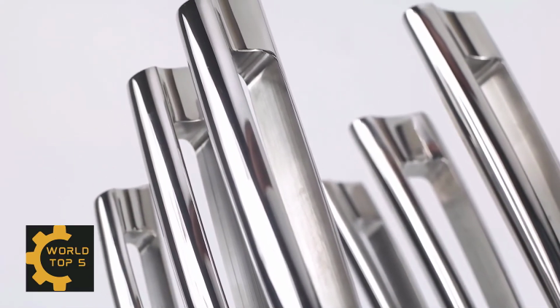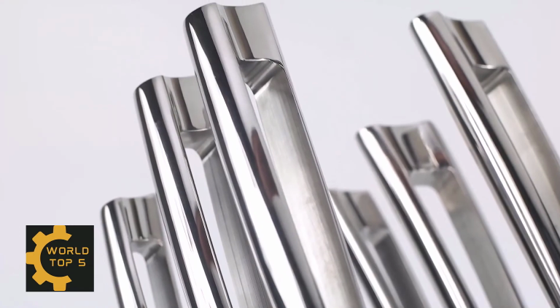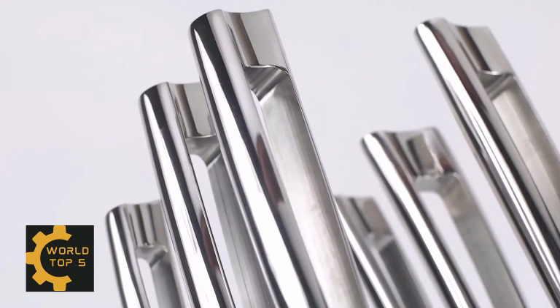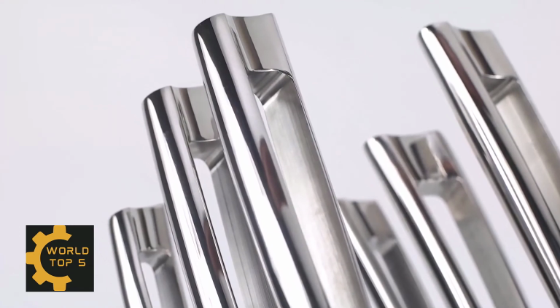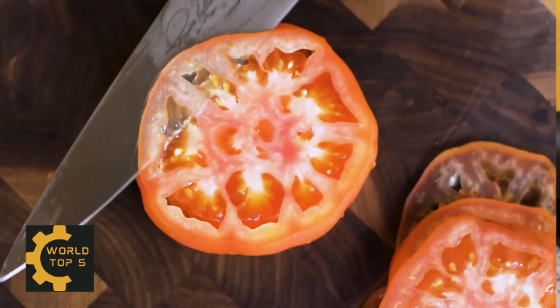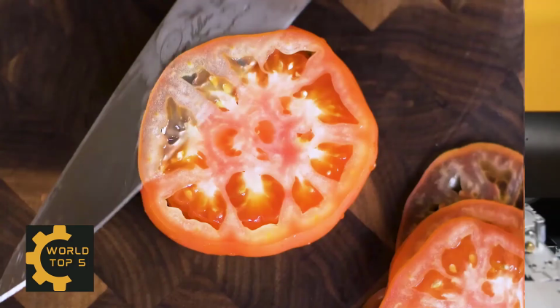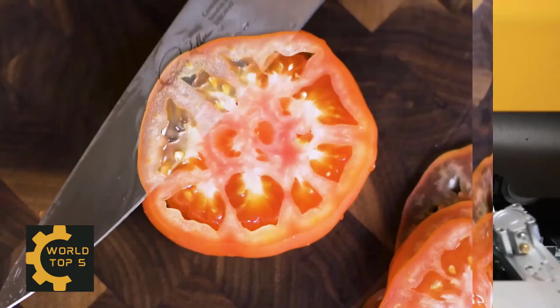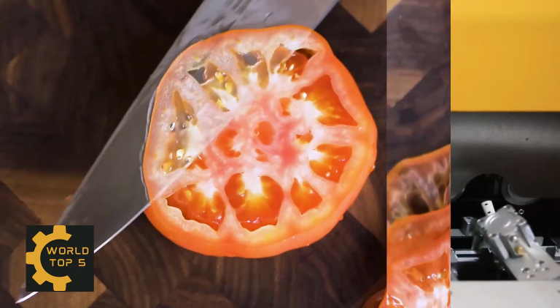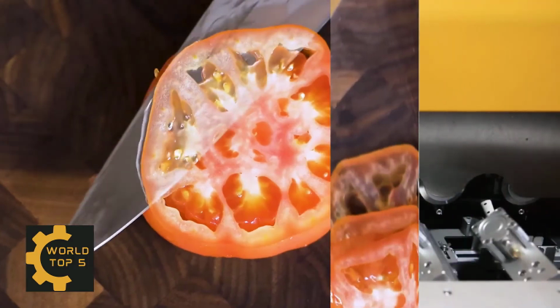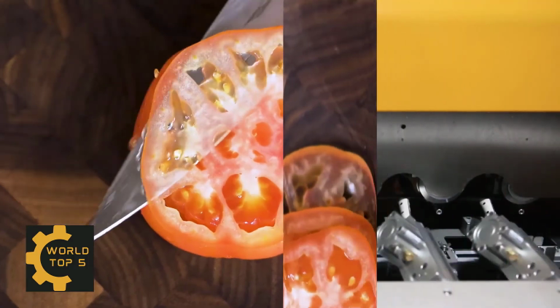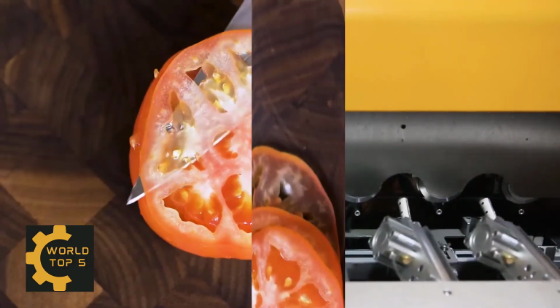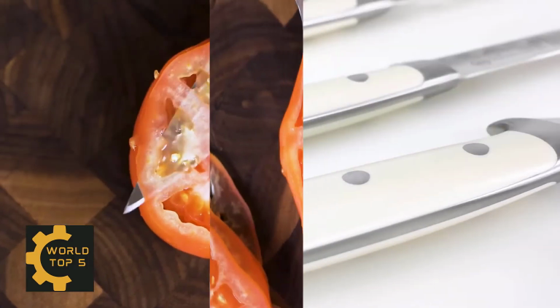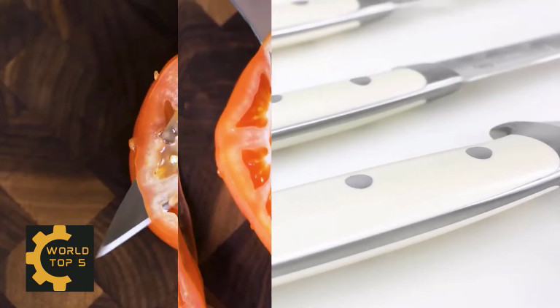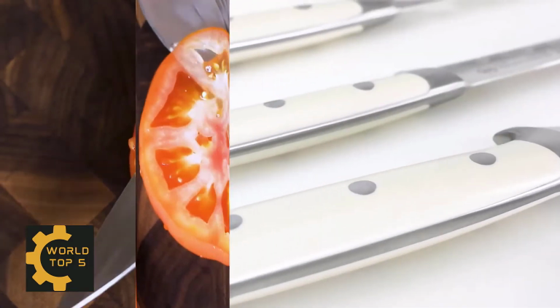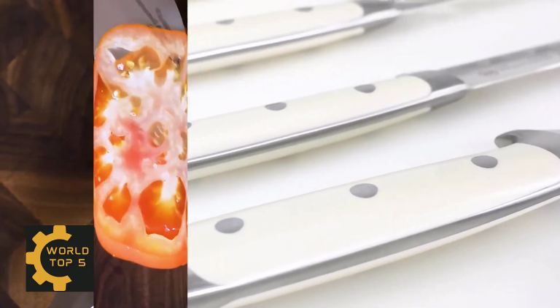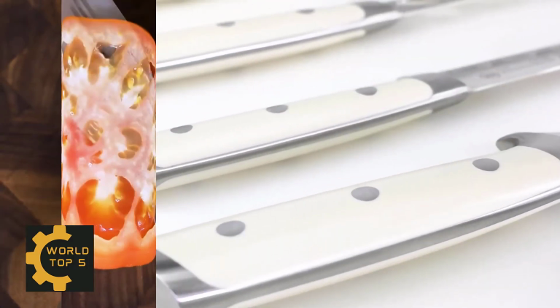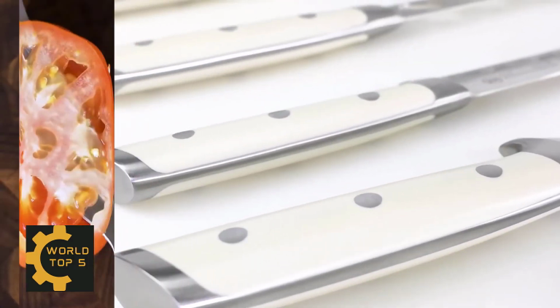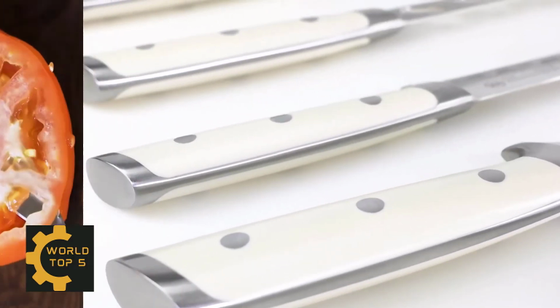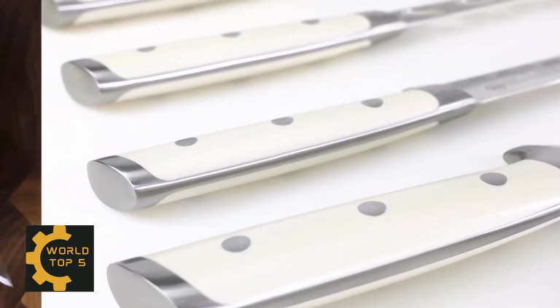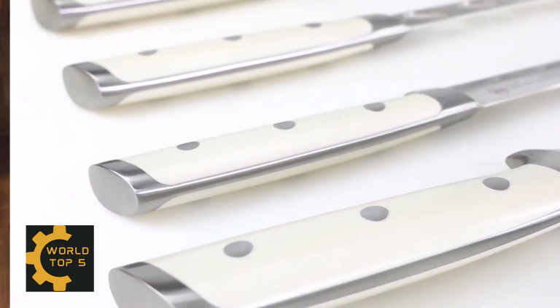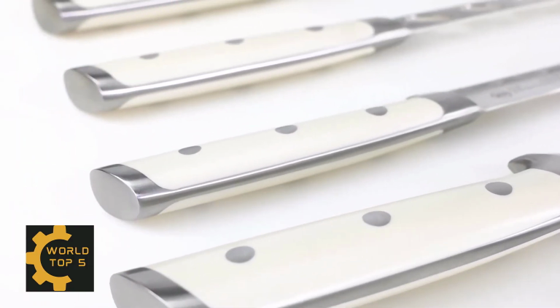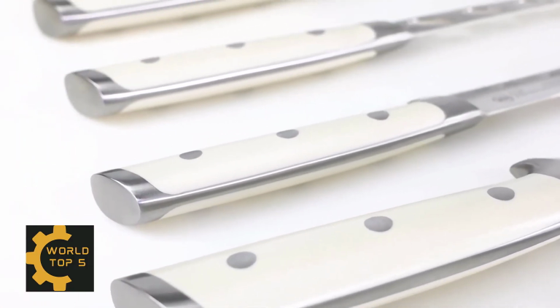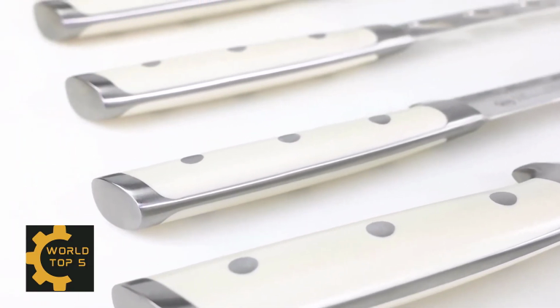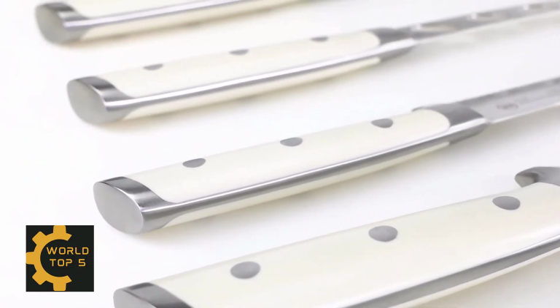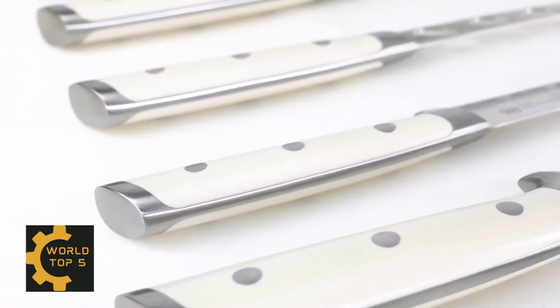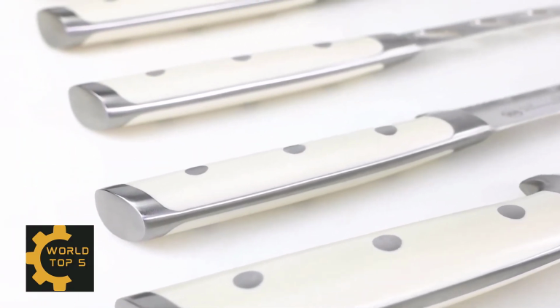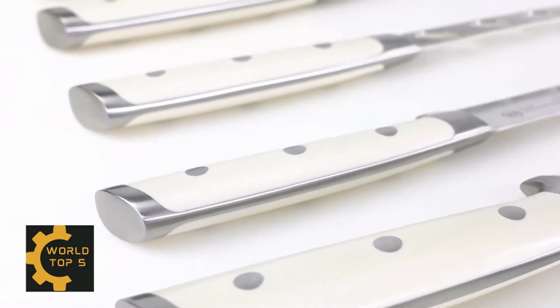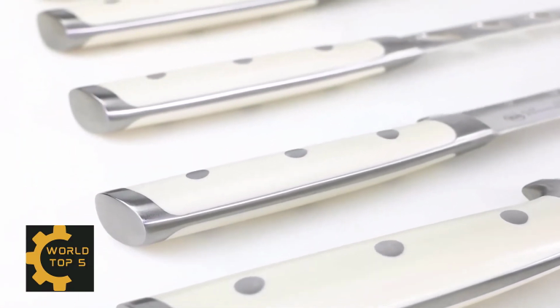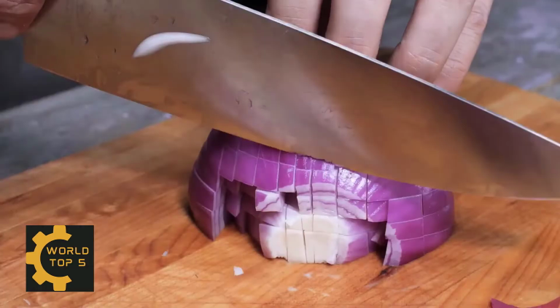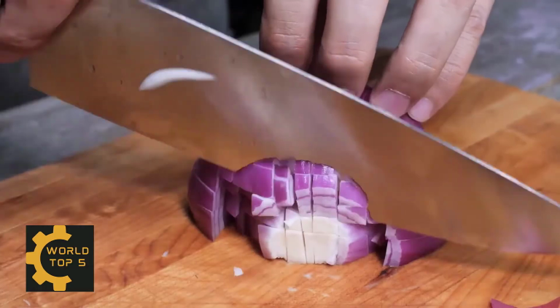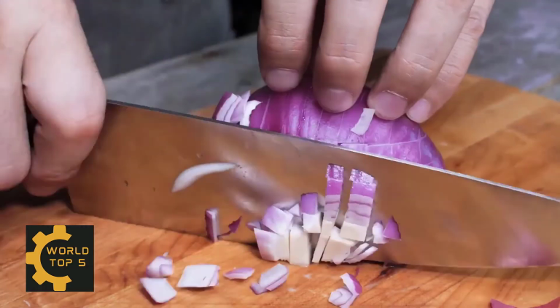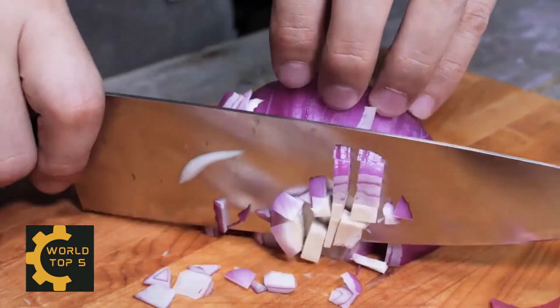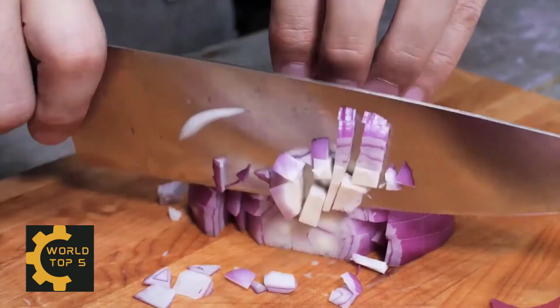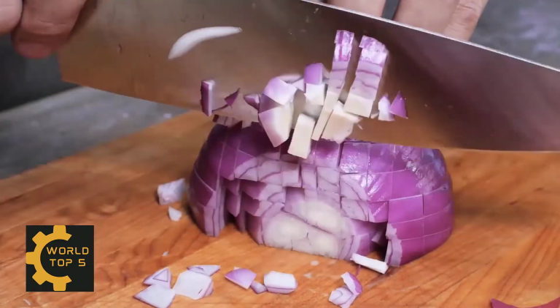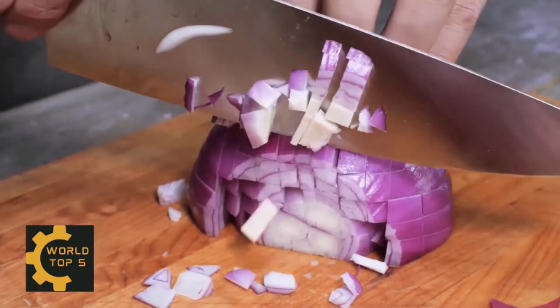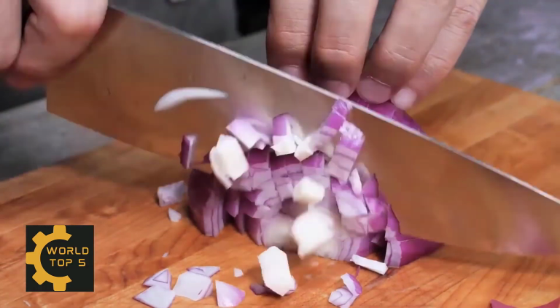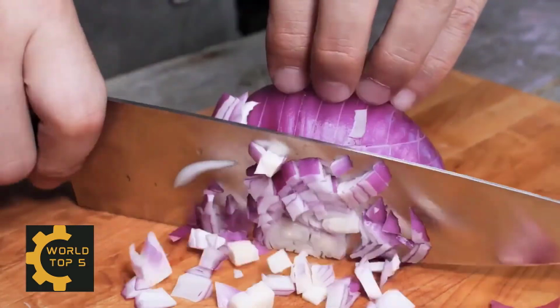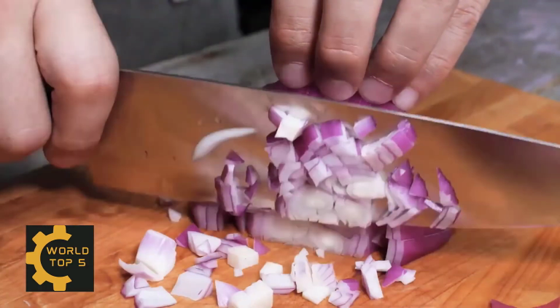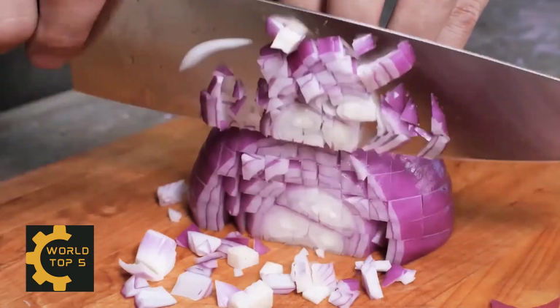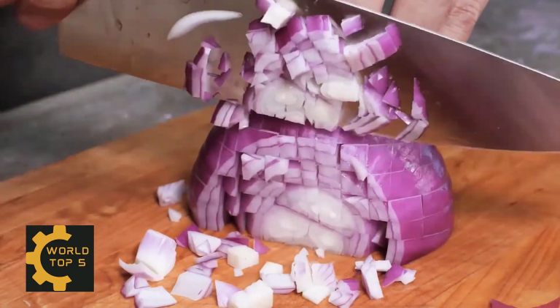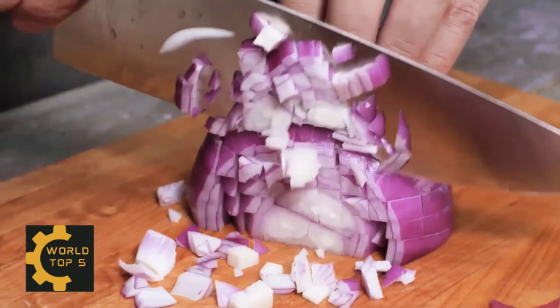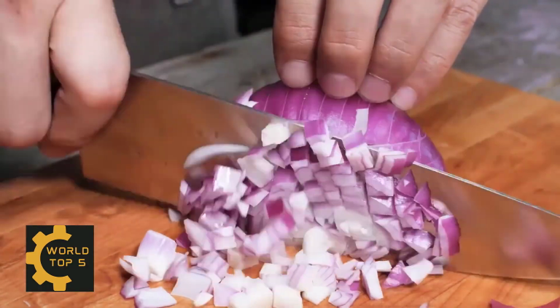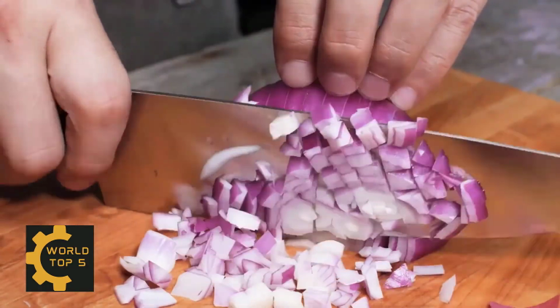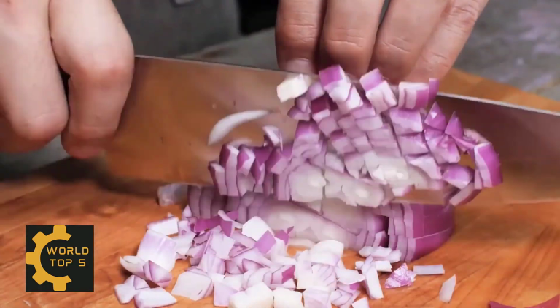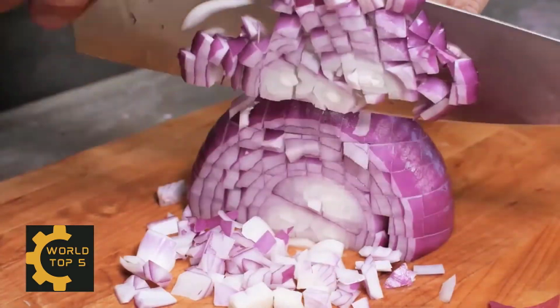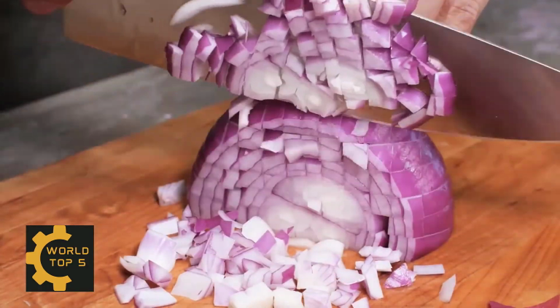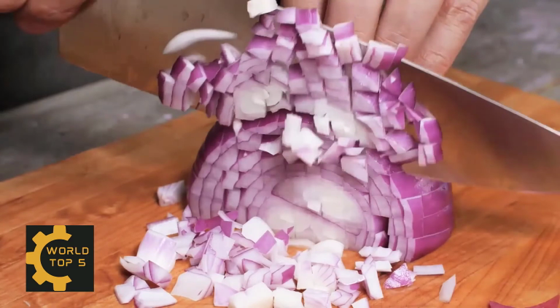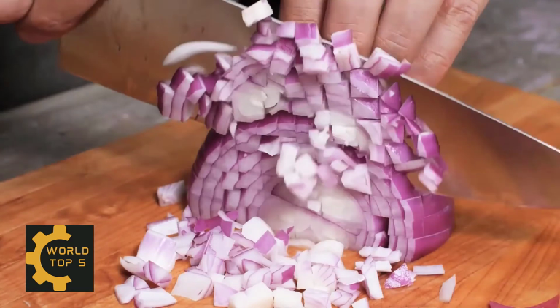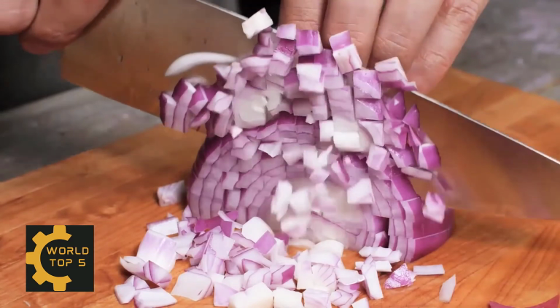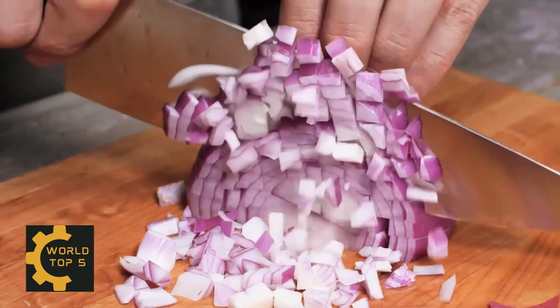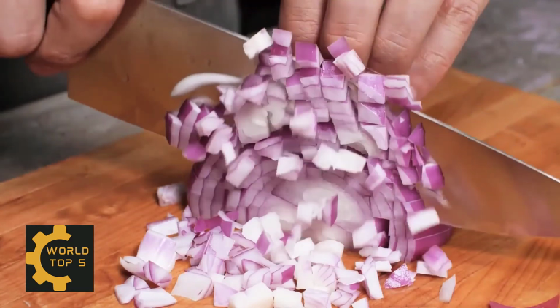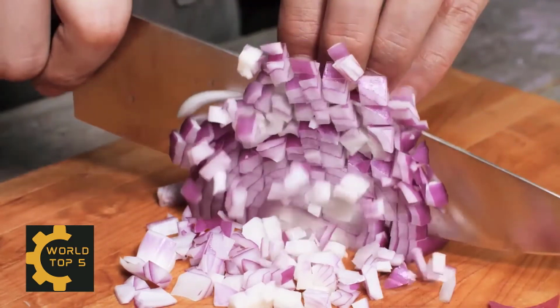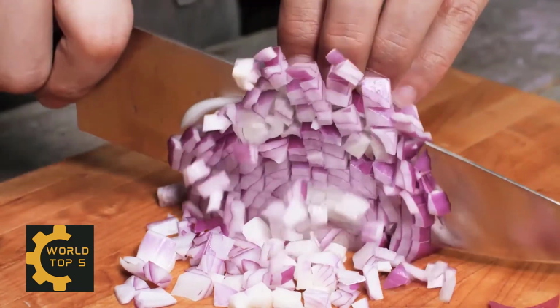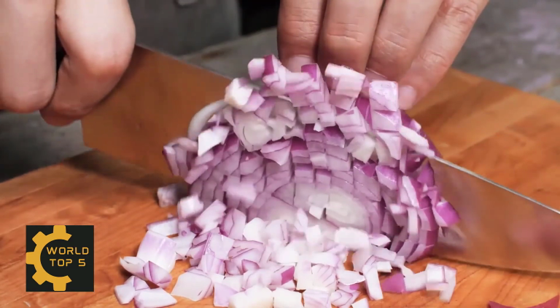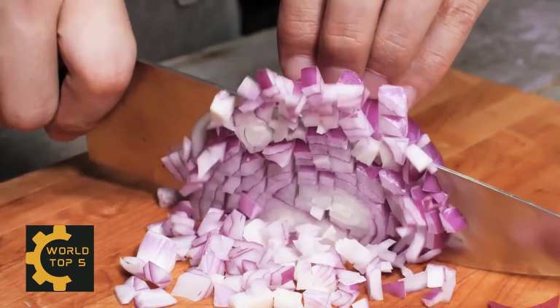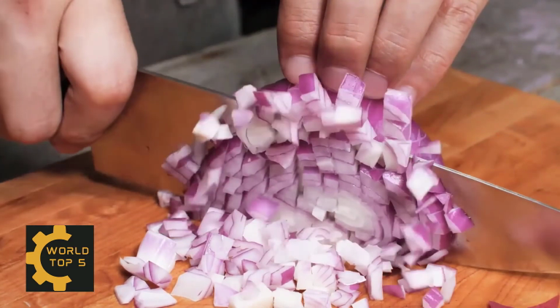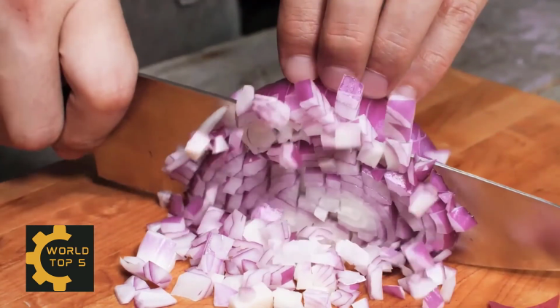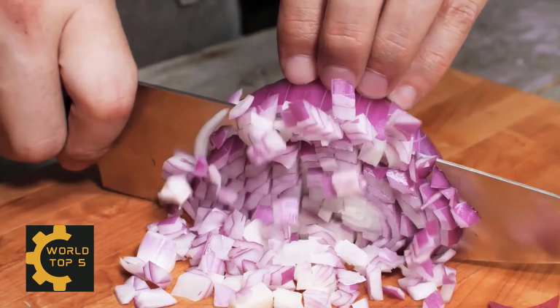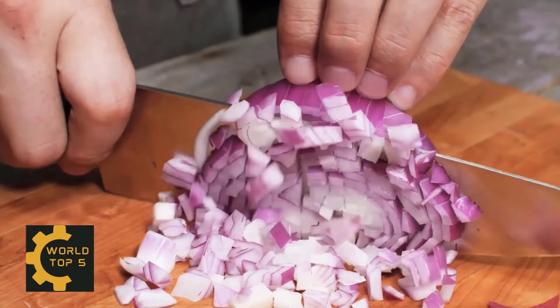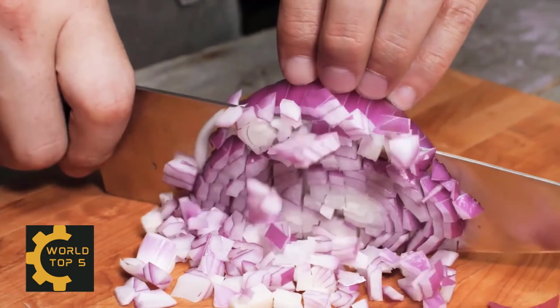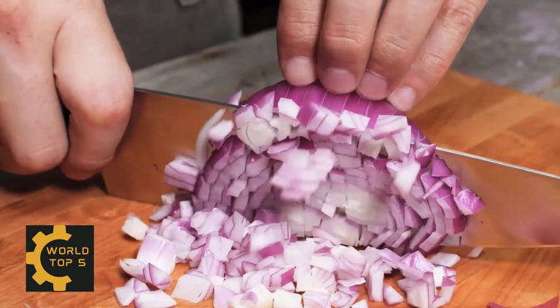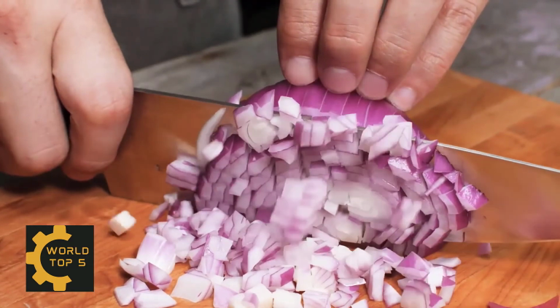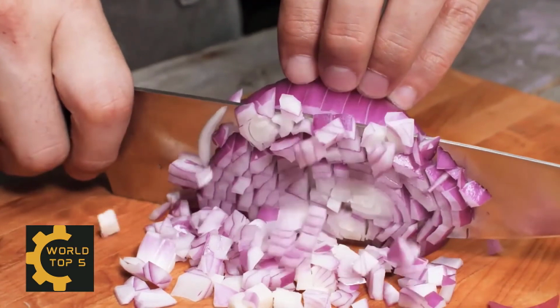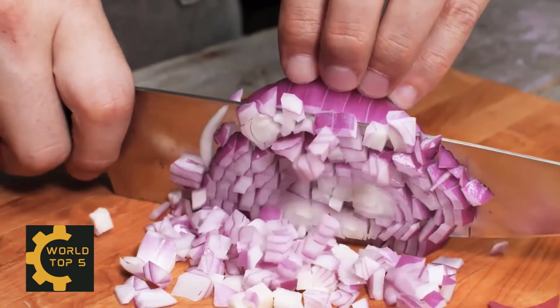The set also includes six steak knives and is NSF International Certified, with a lifetime warranty against manufacturer defects.